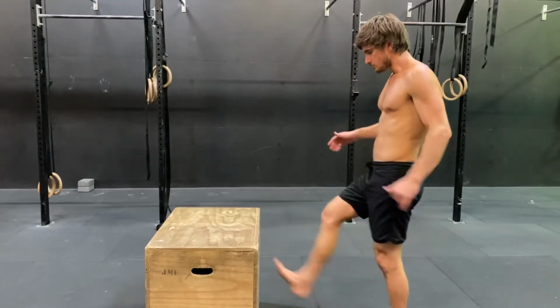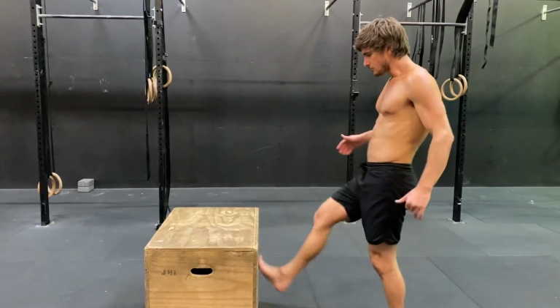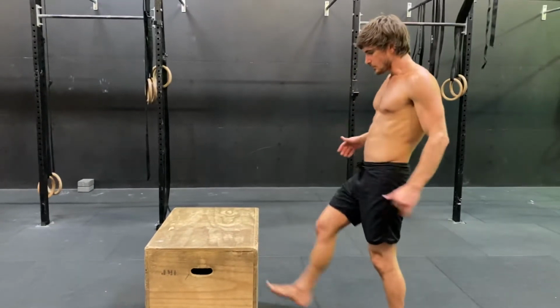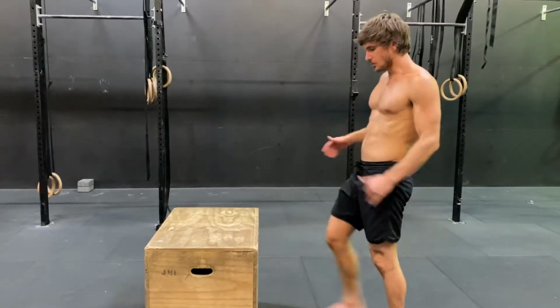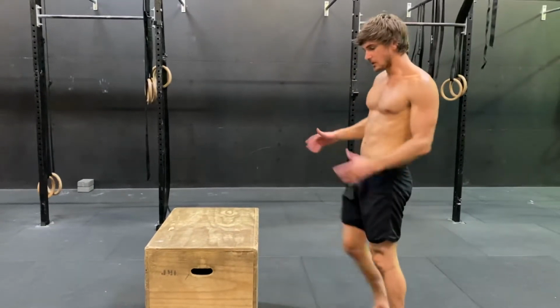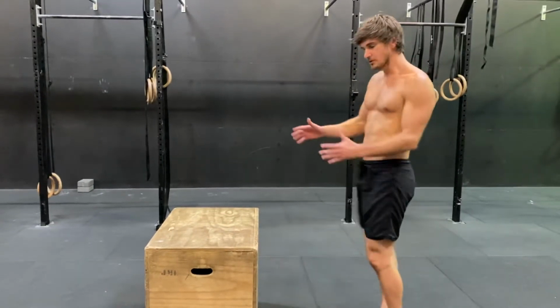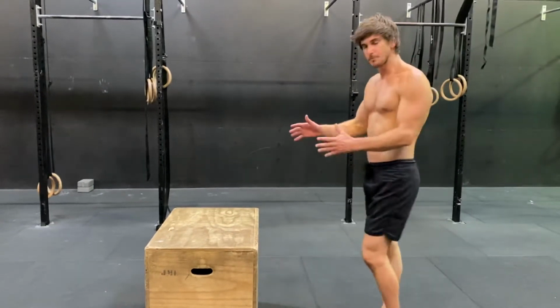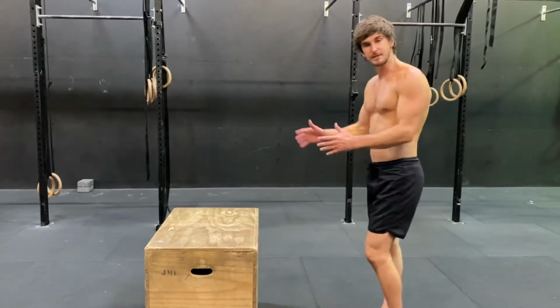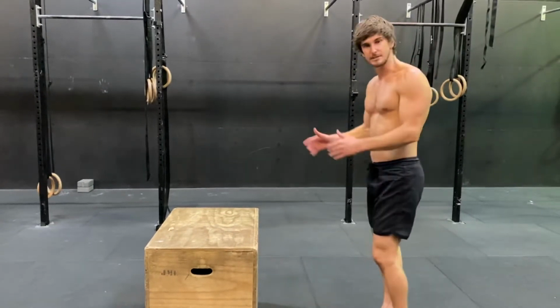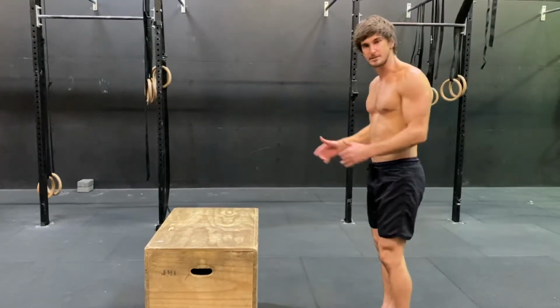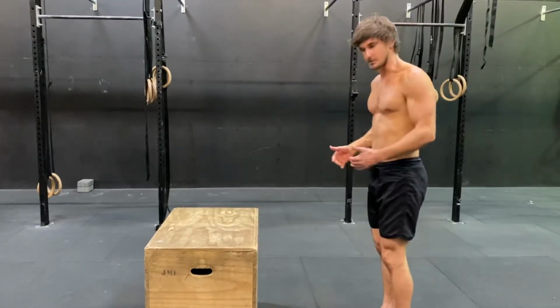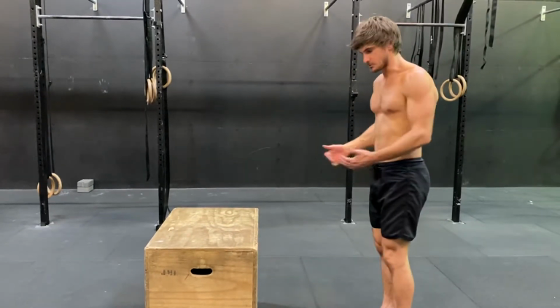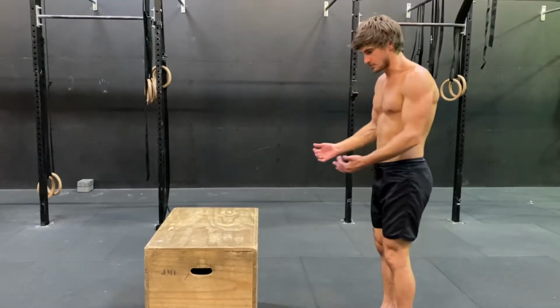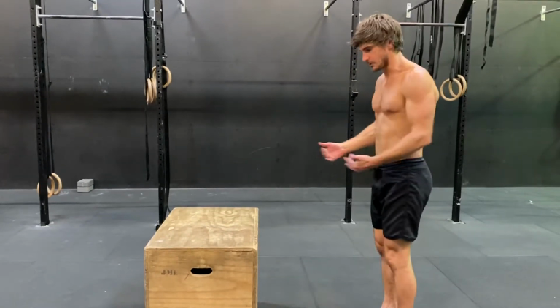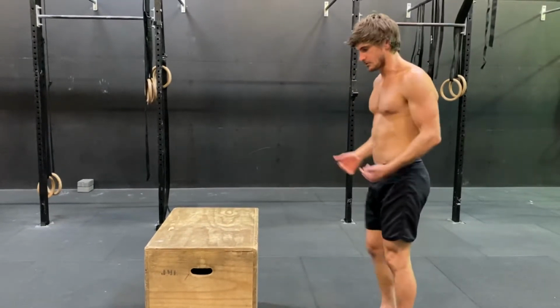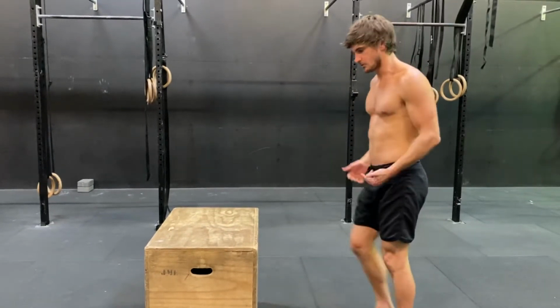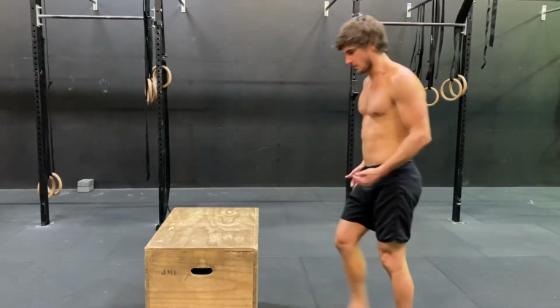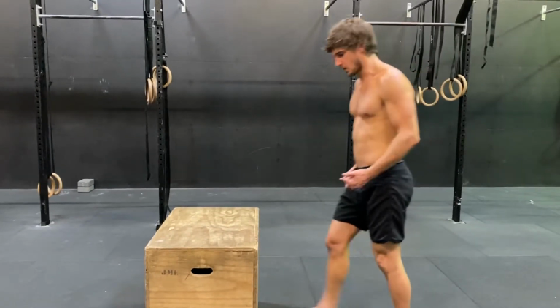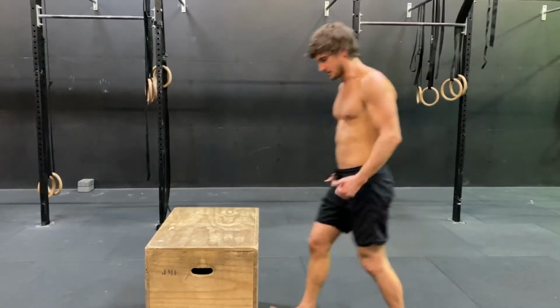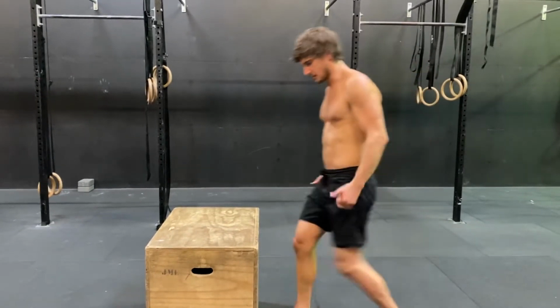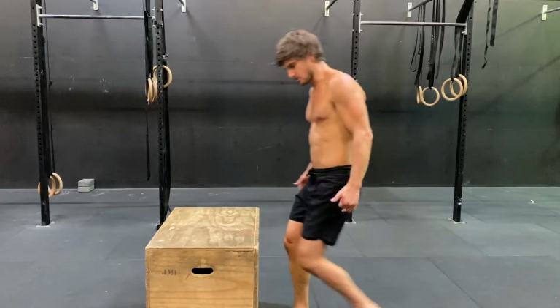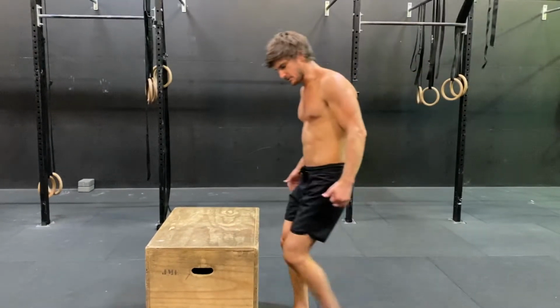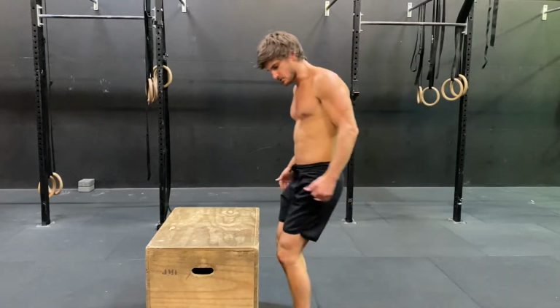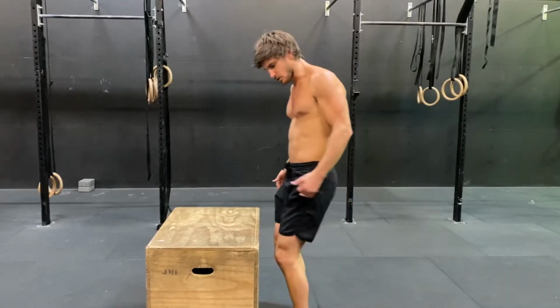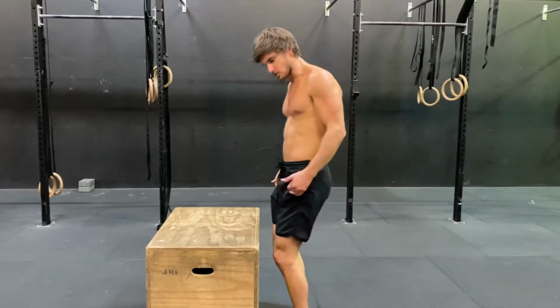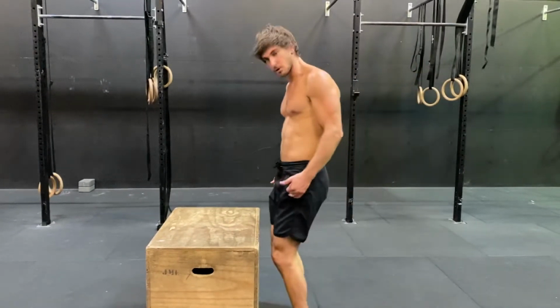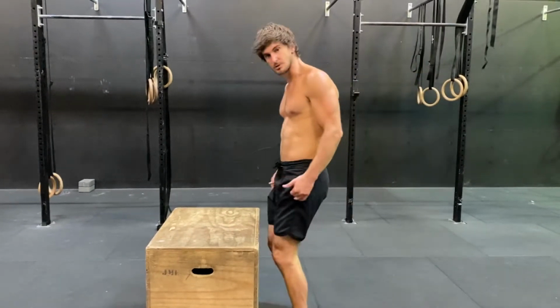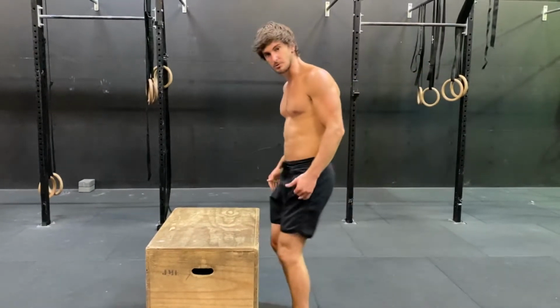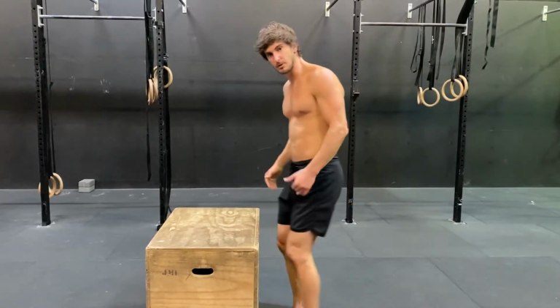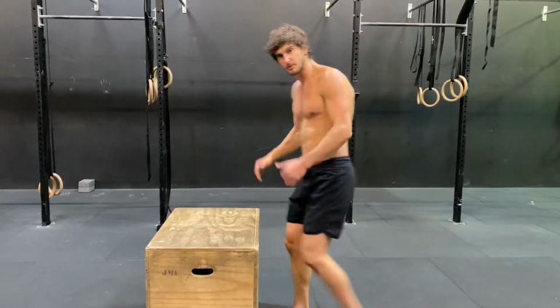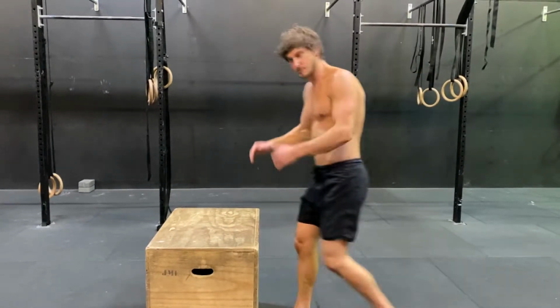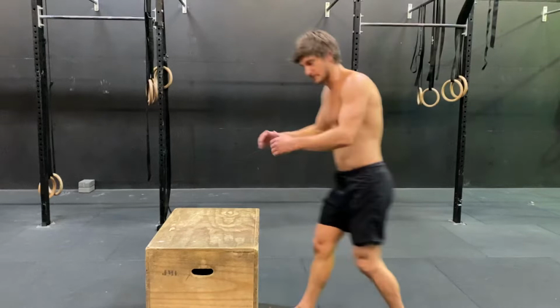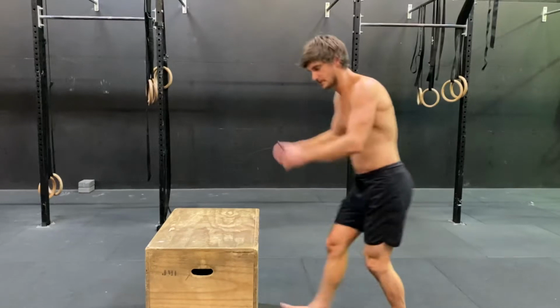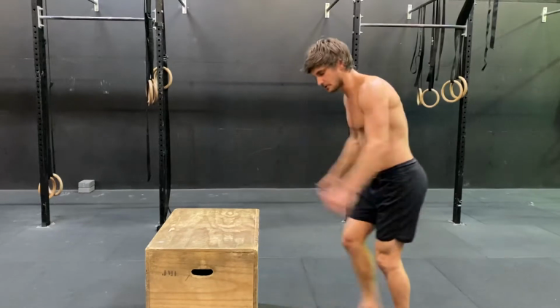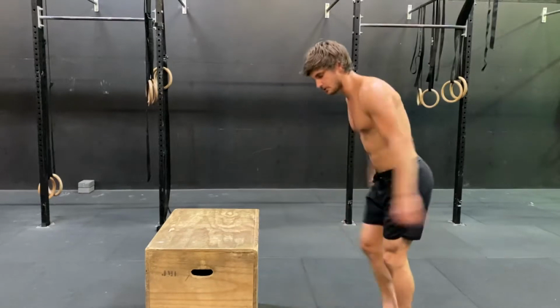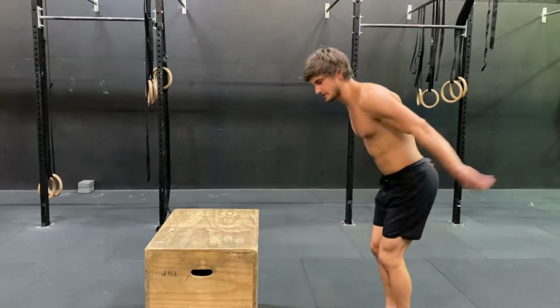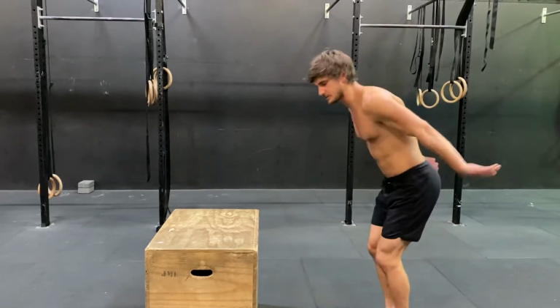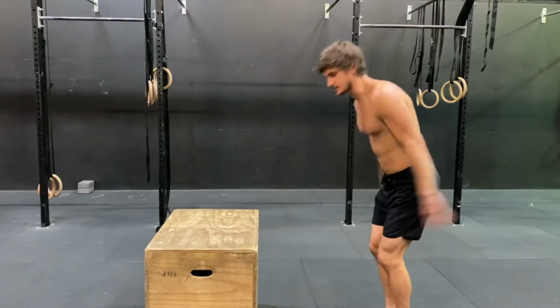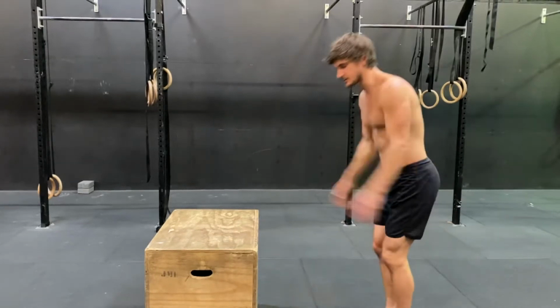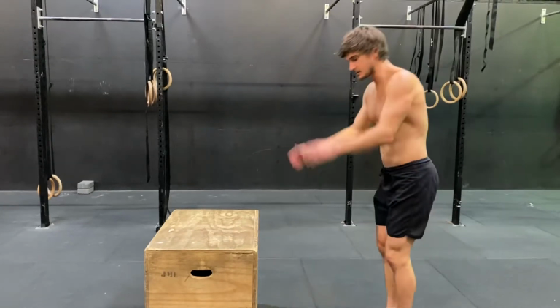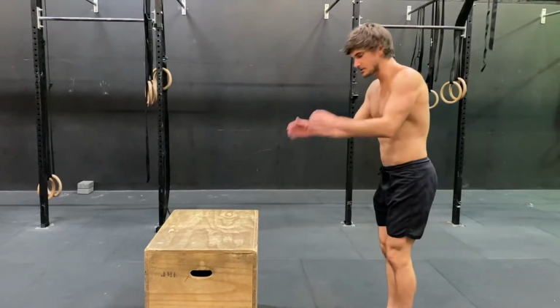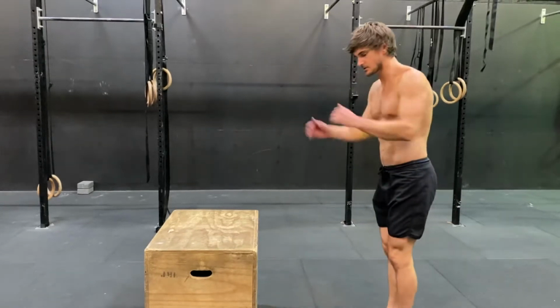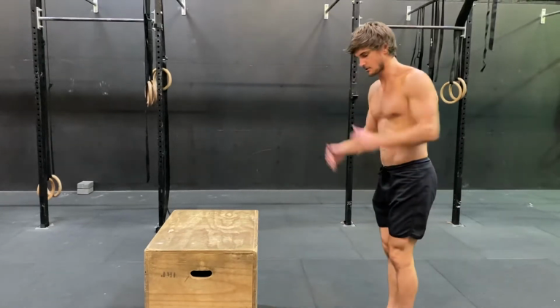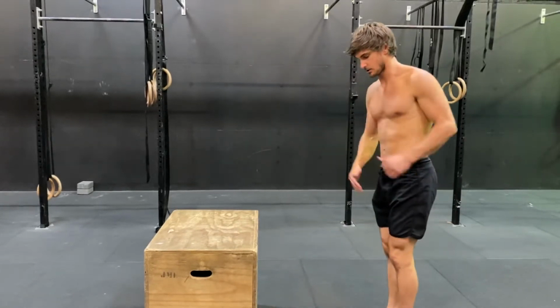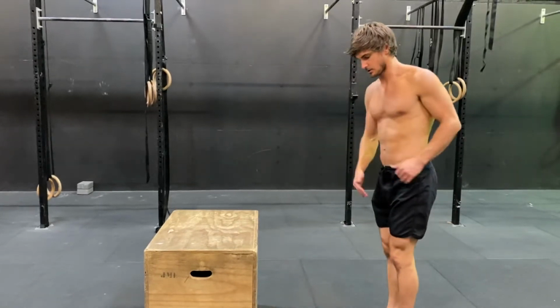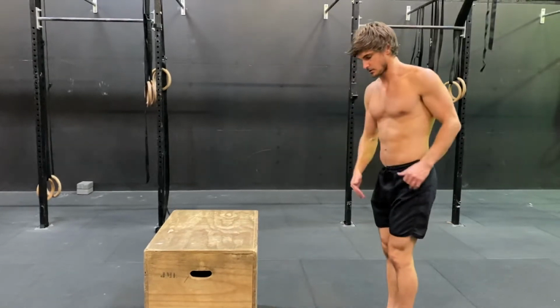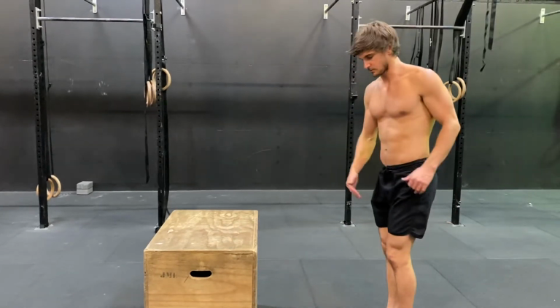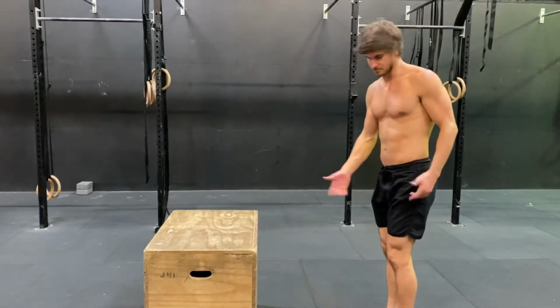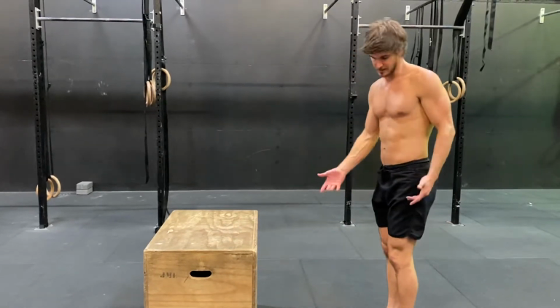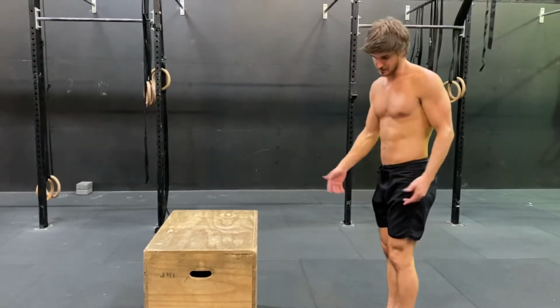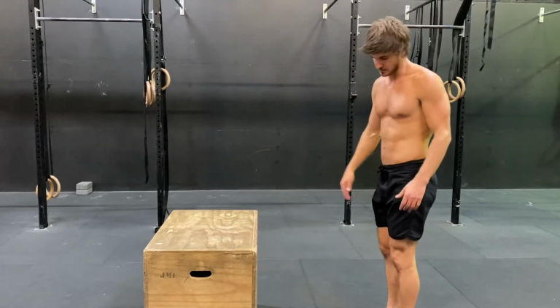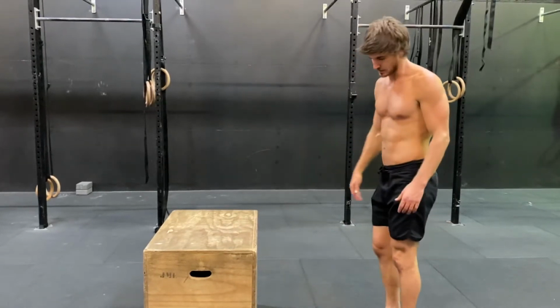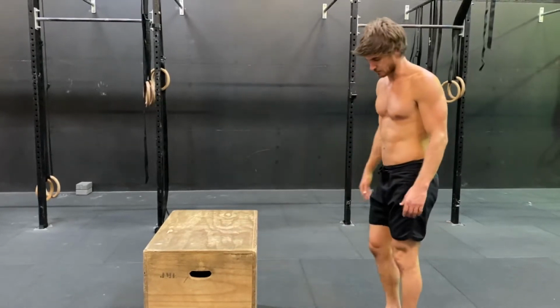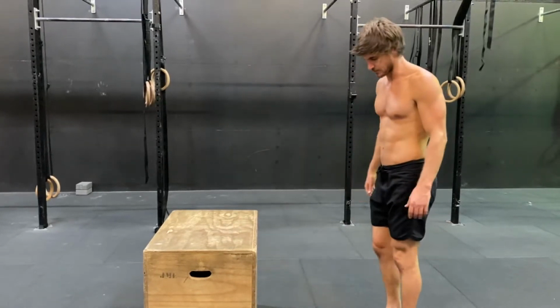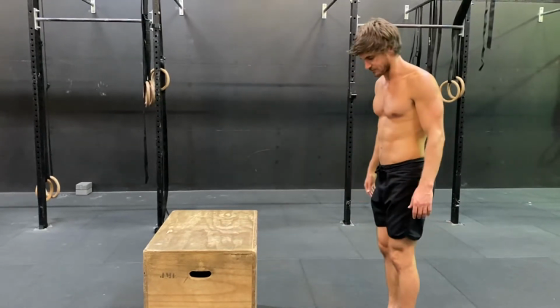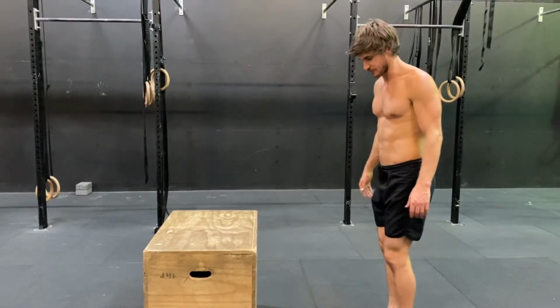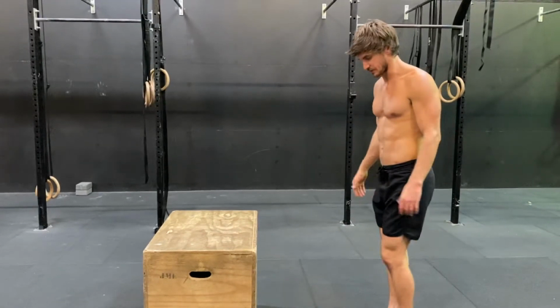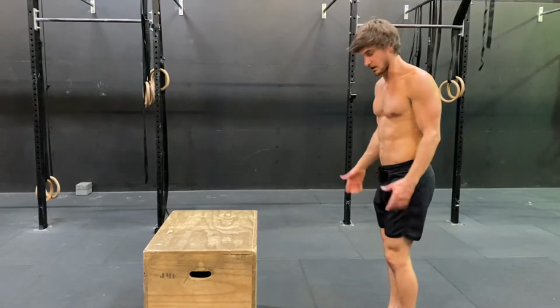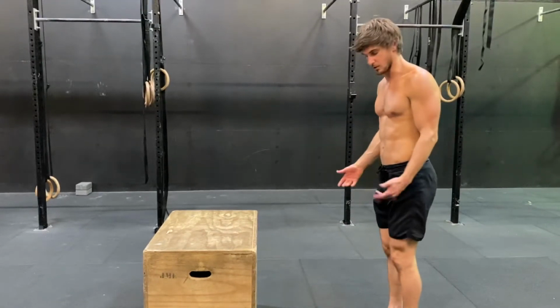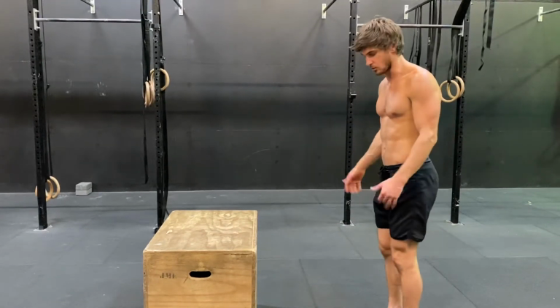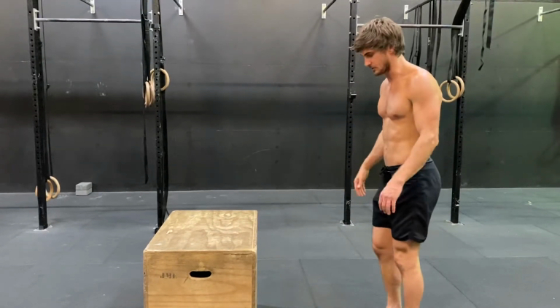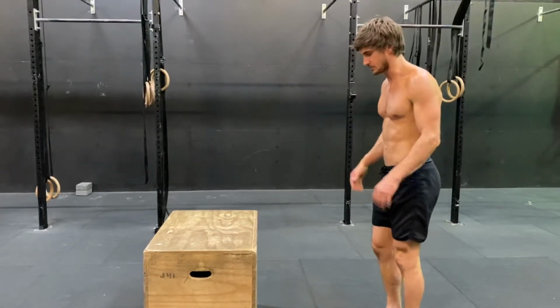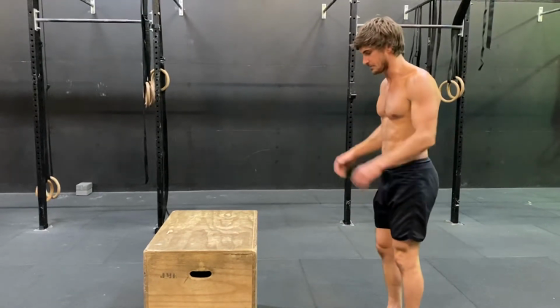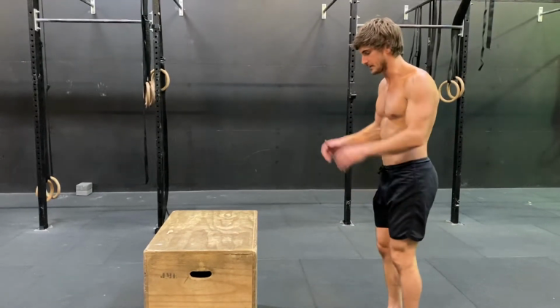You want a little bit of distance between you and the box — you don't want to be too close to it, so you need a little bit of distance, maybe roughly almost a meter.